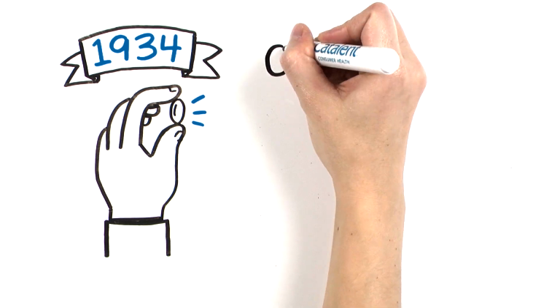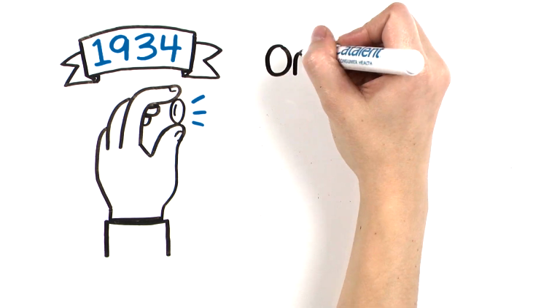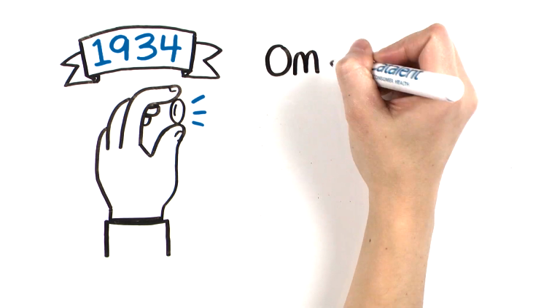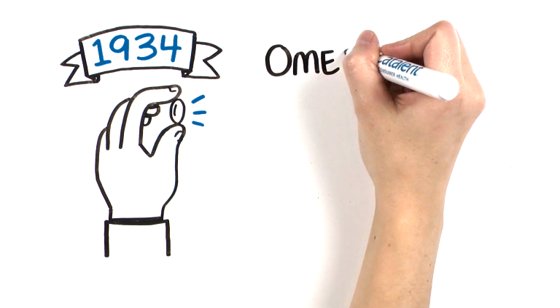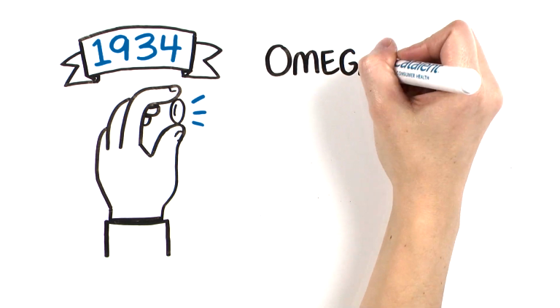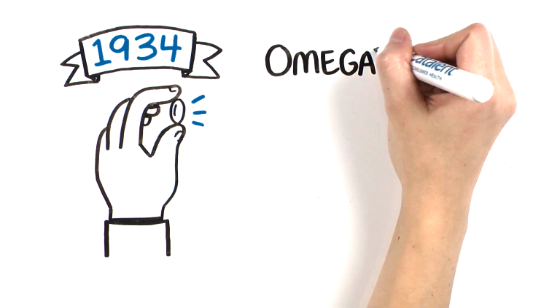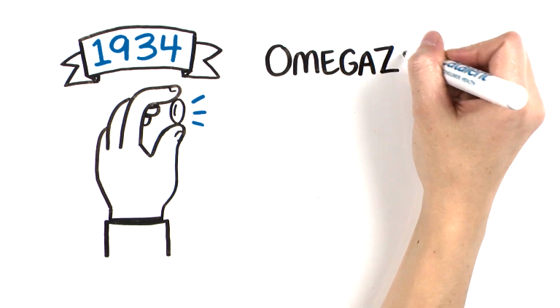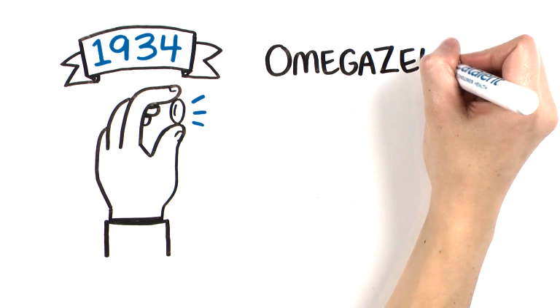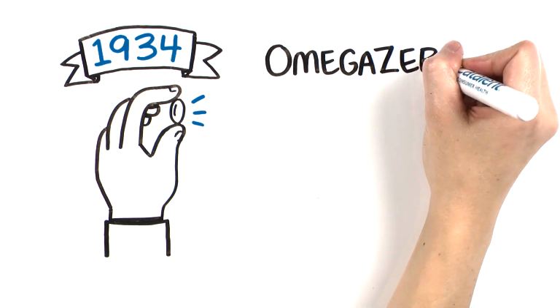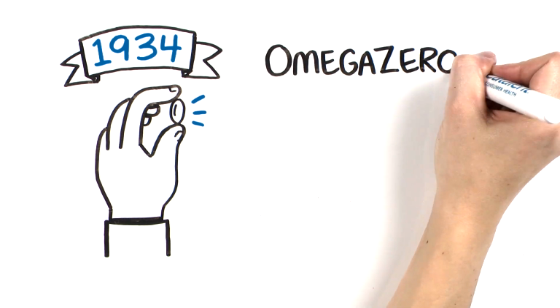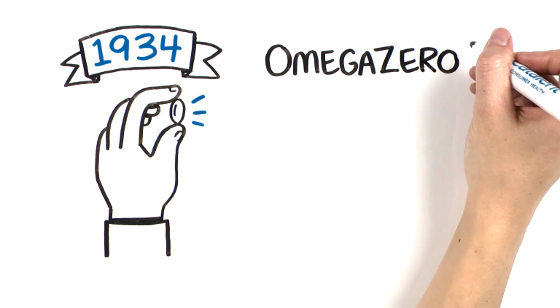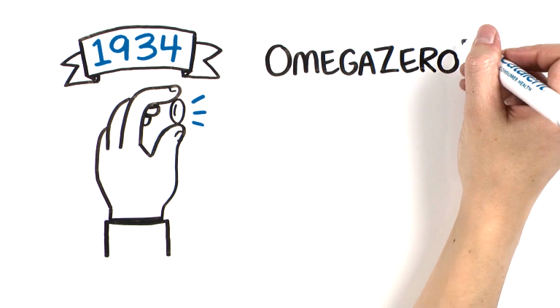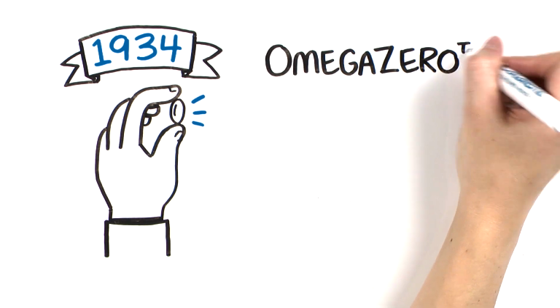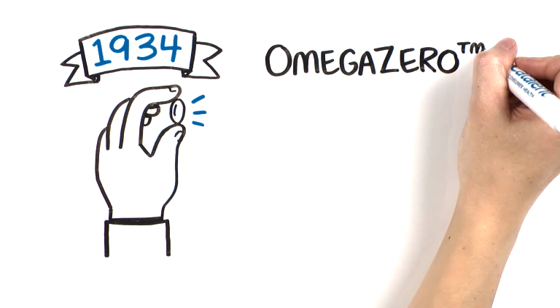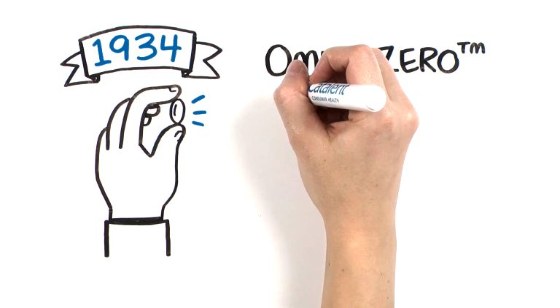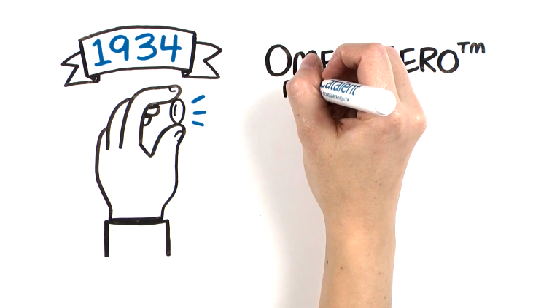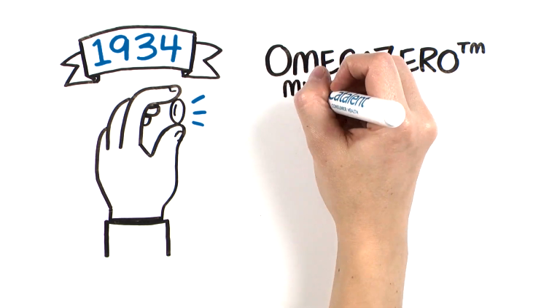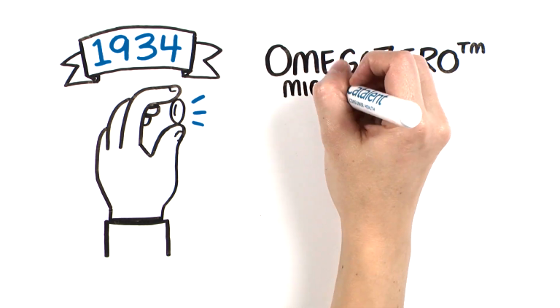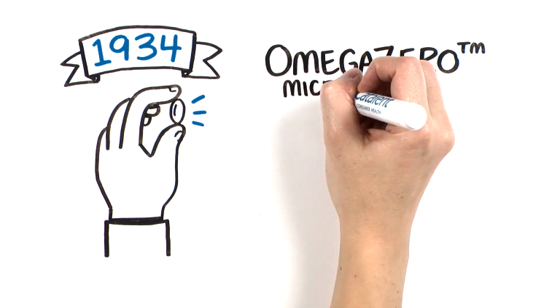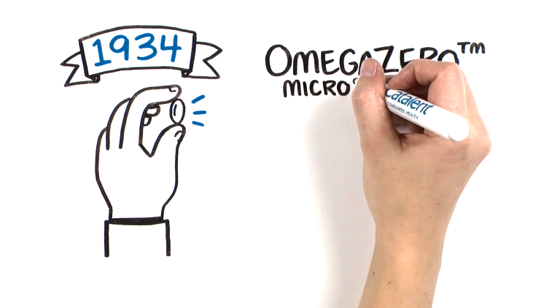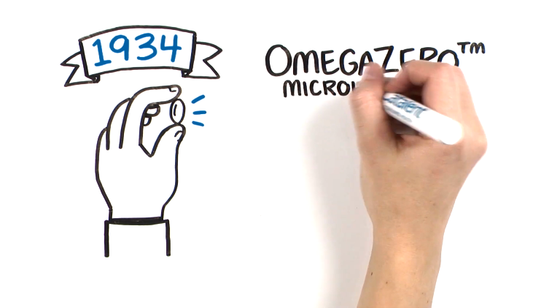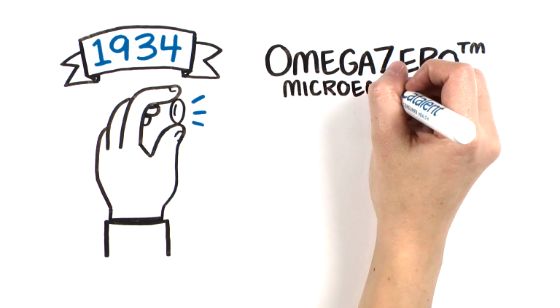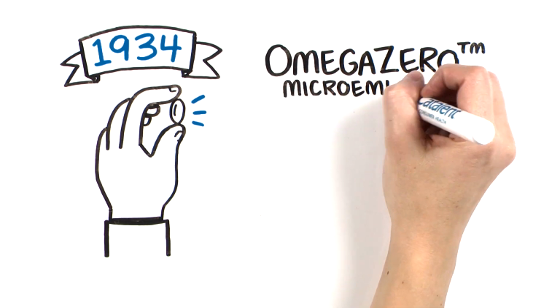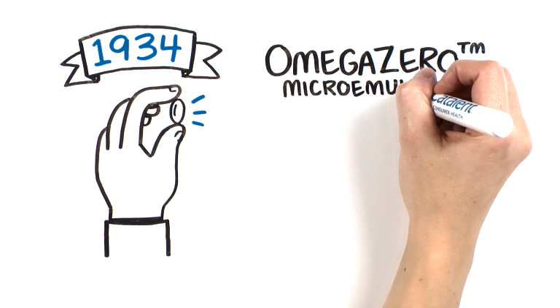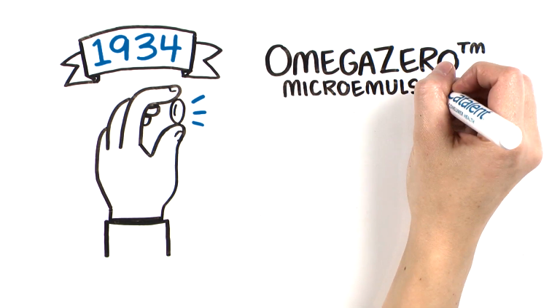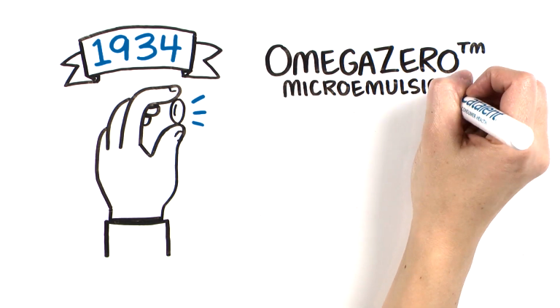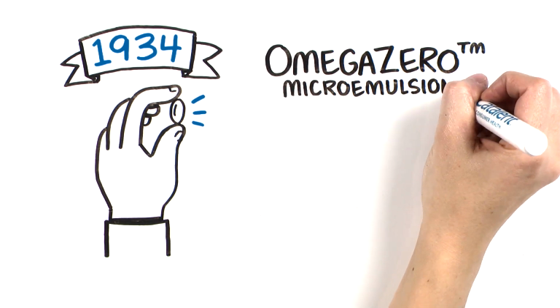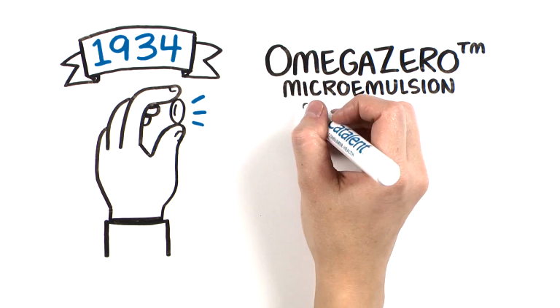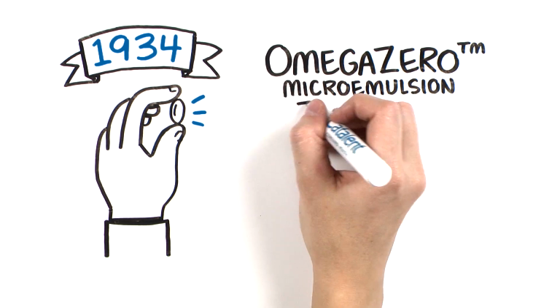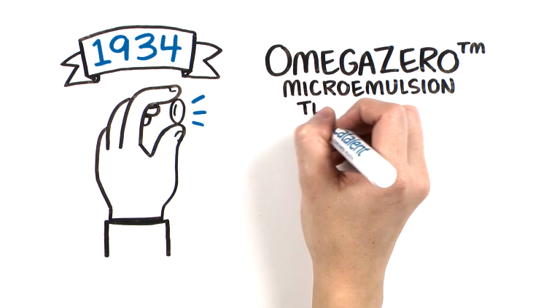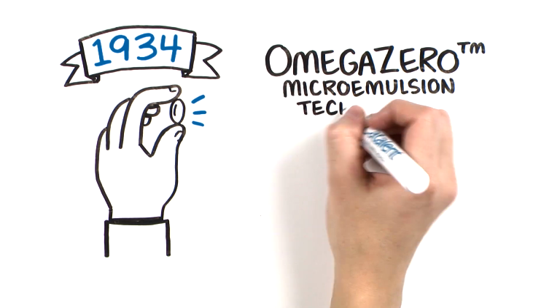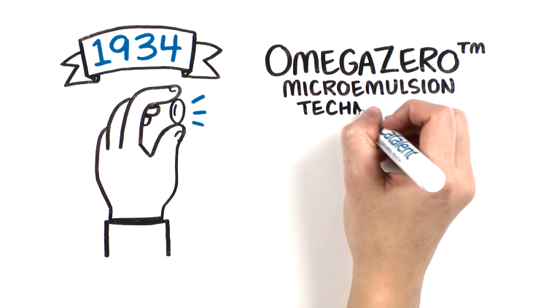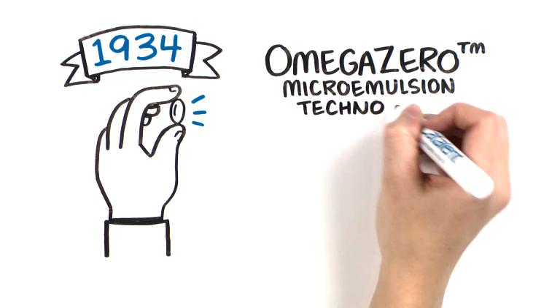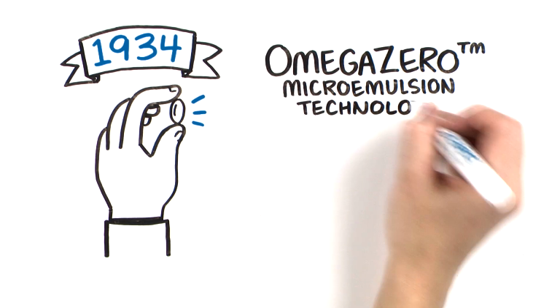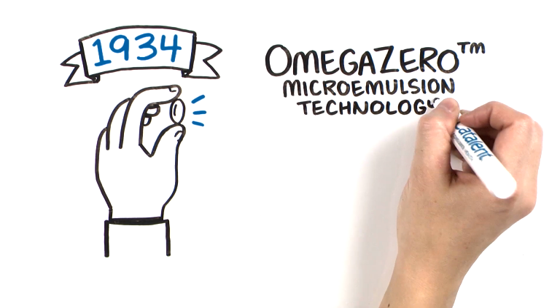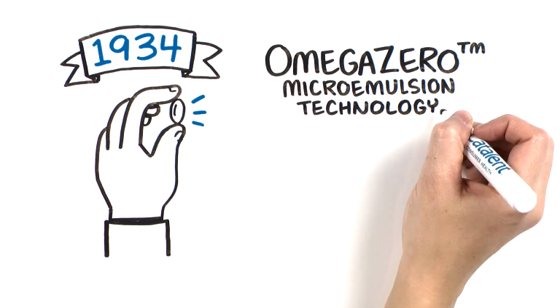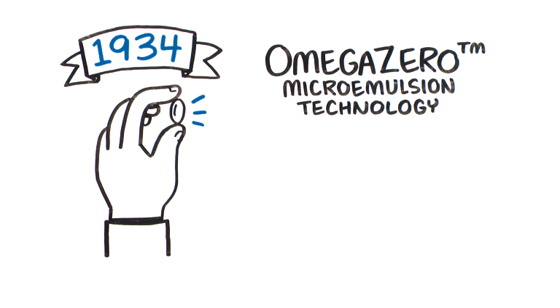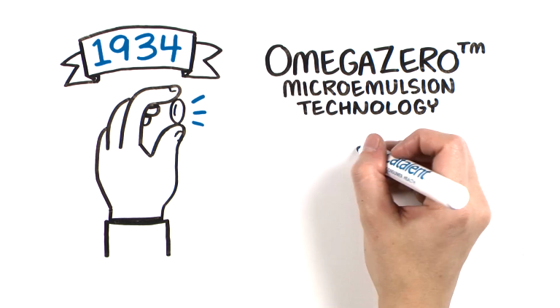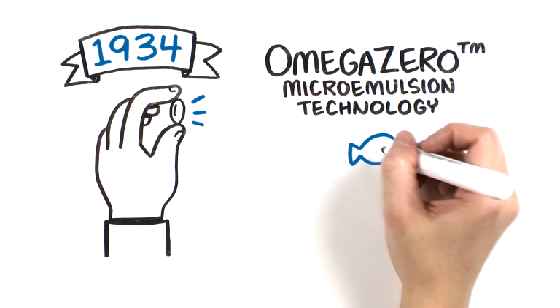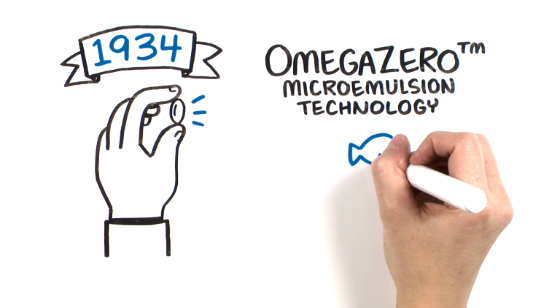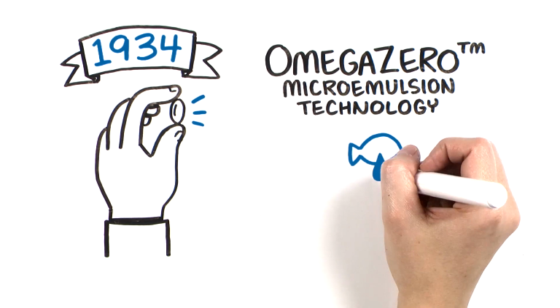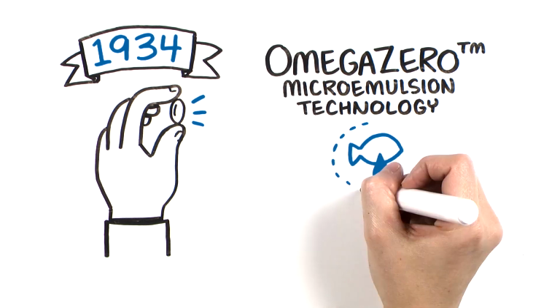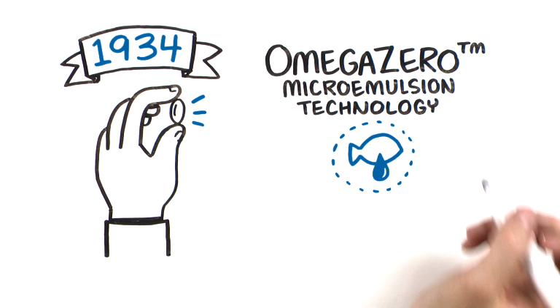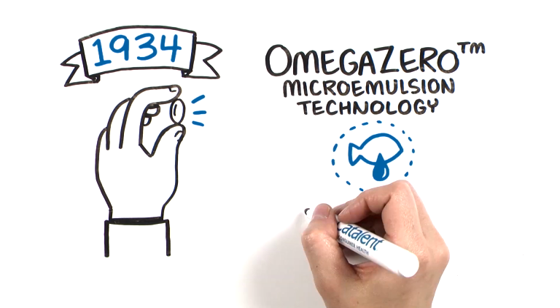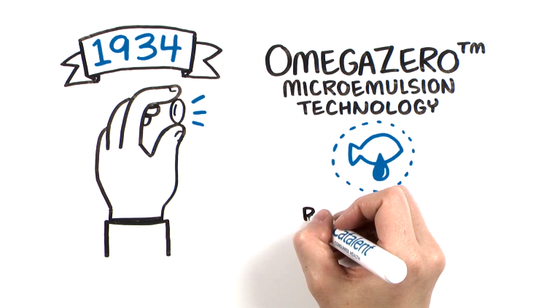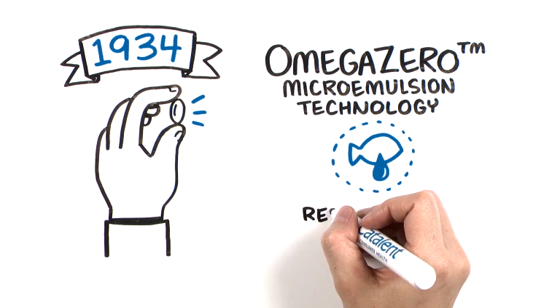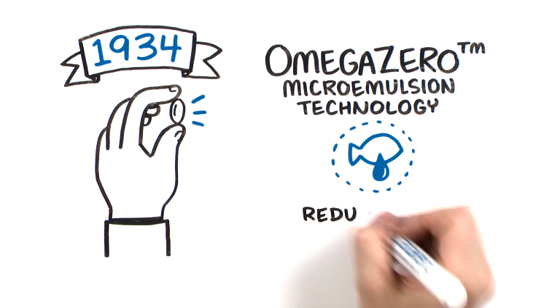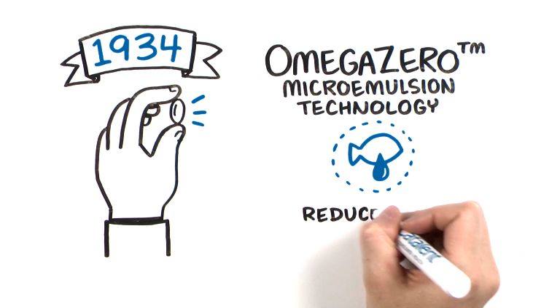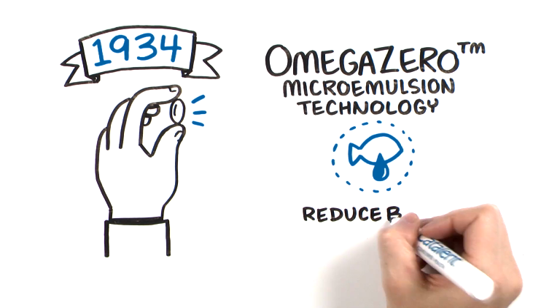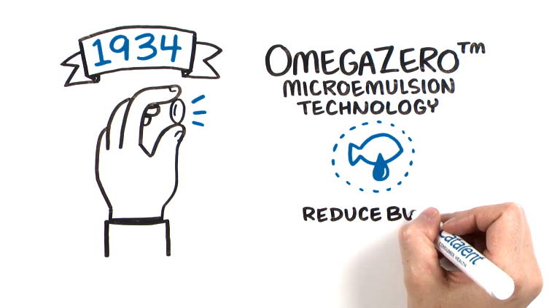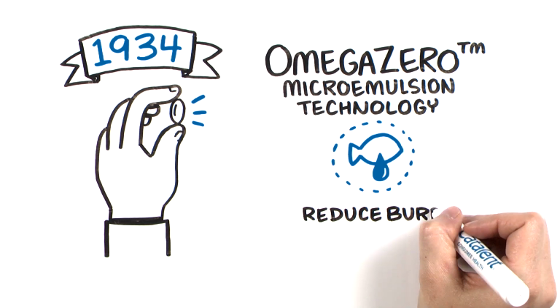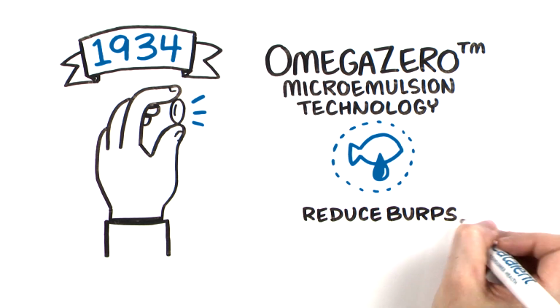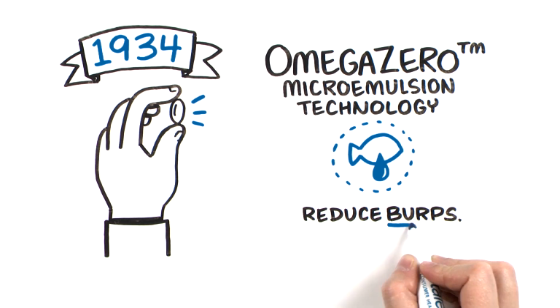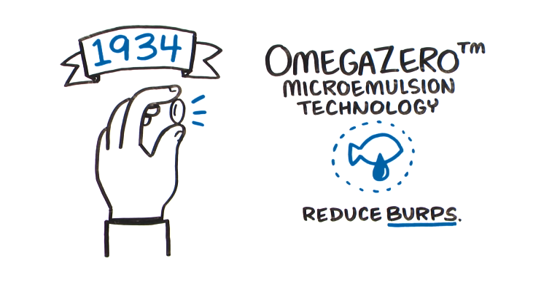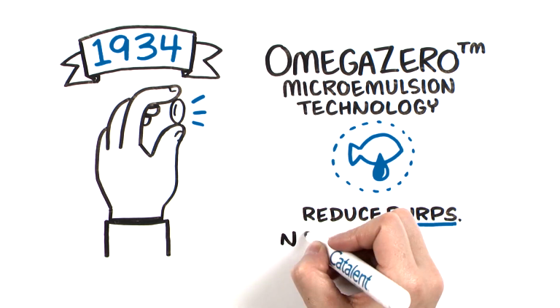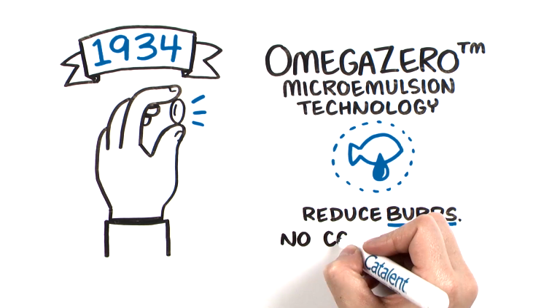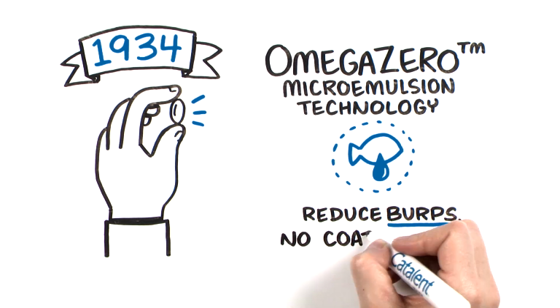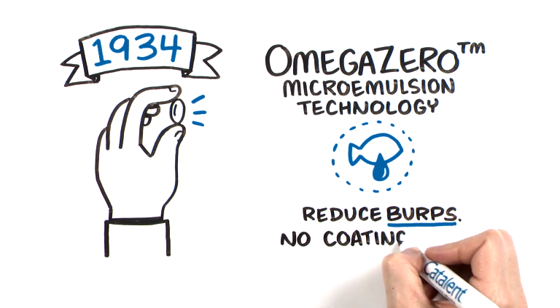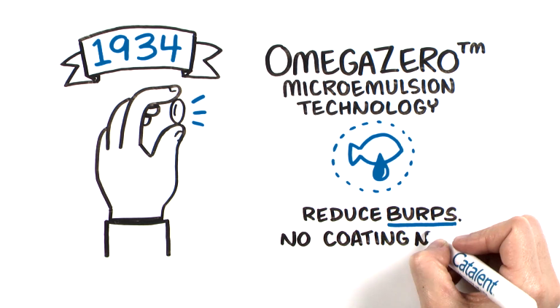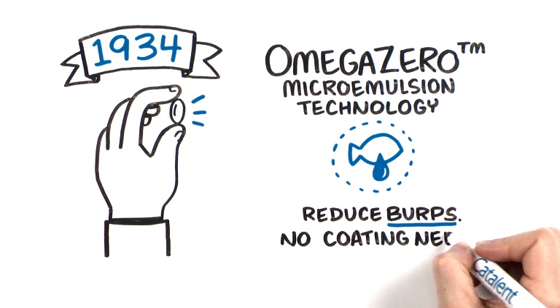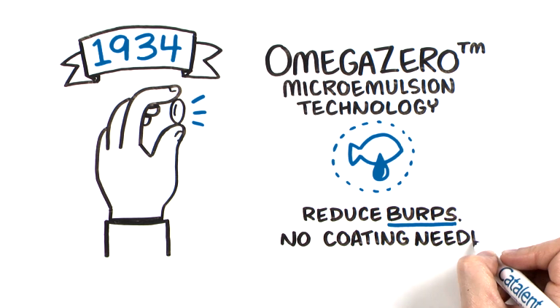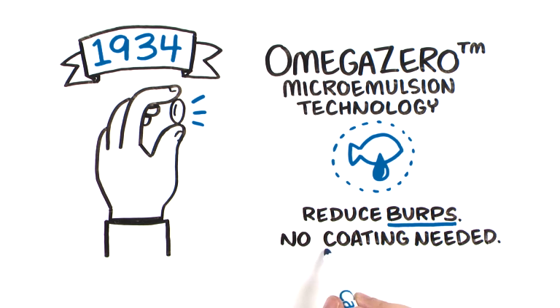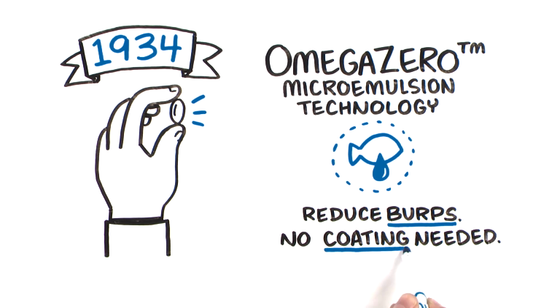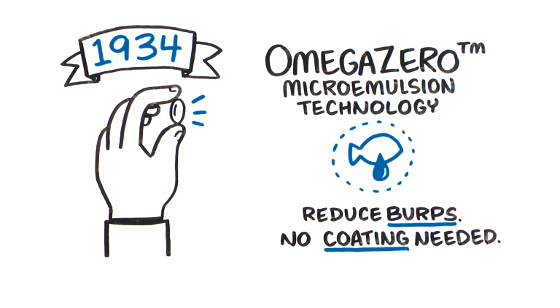Introducing the new Omega Zero Microemulsion Technology. Reduce burps. No coating needed.